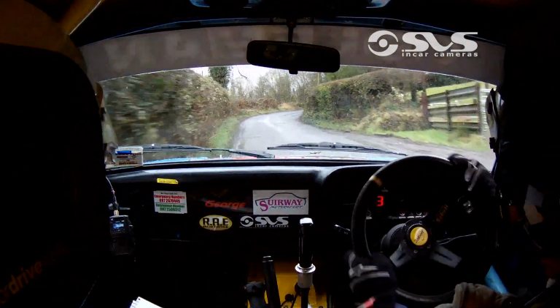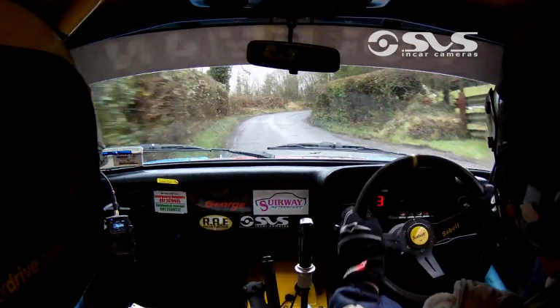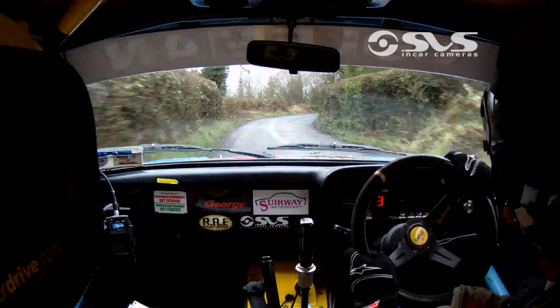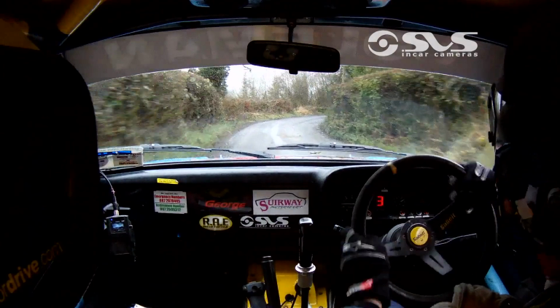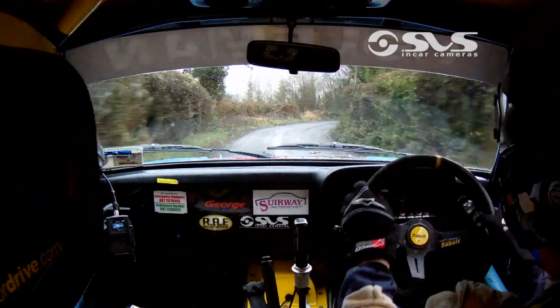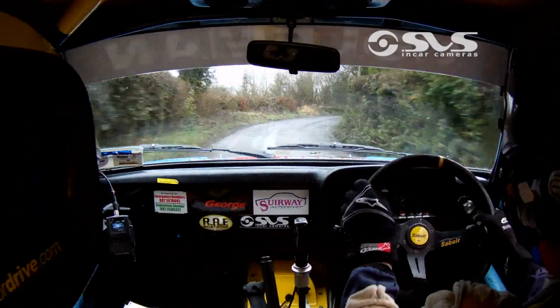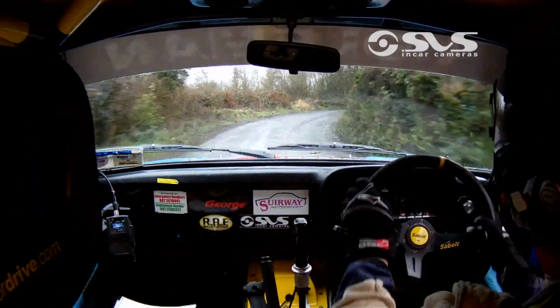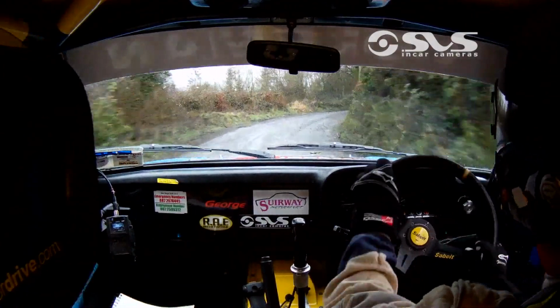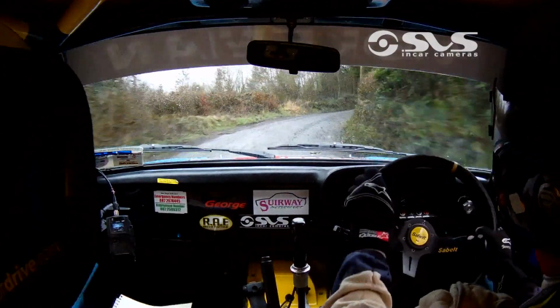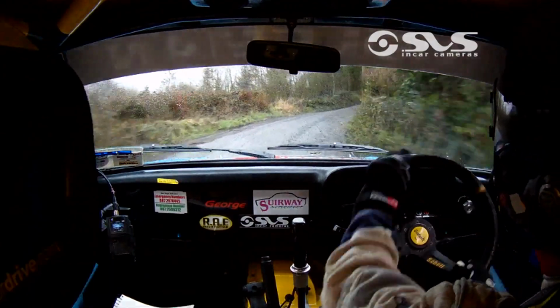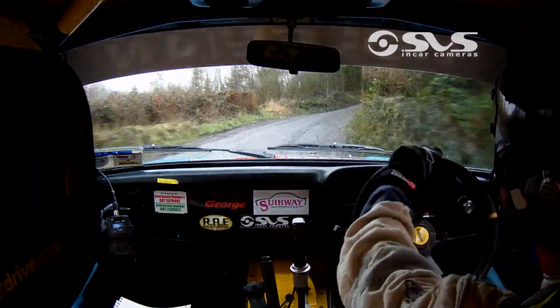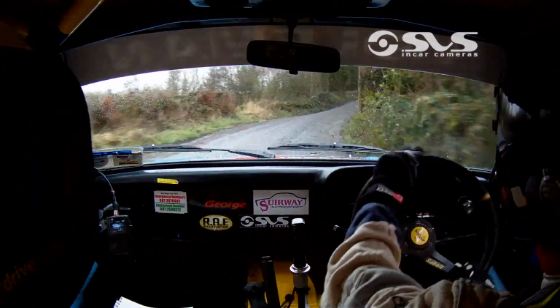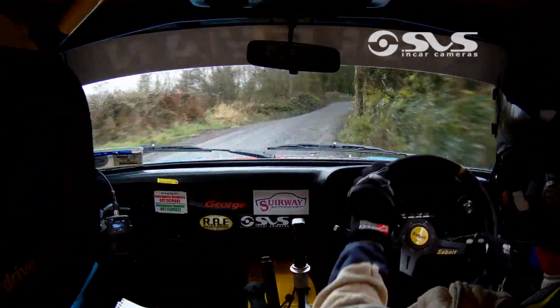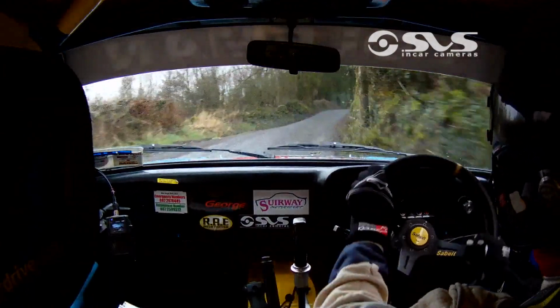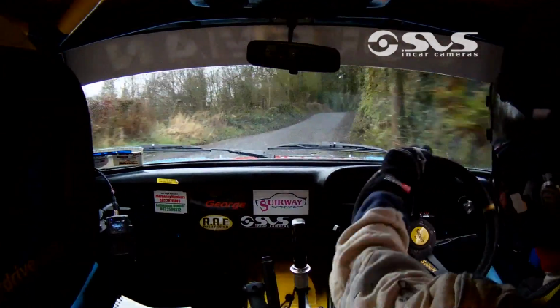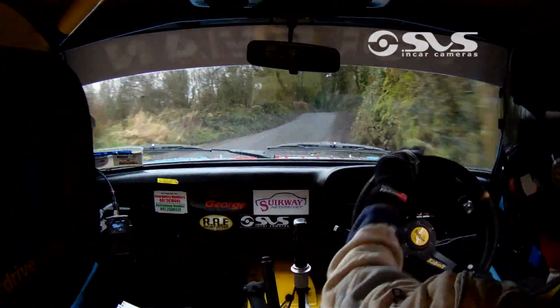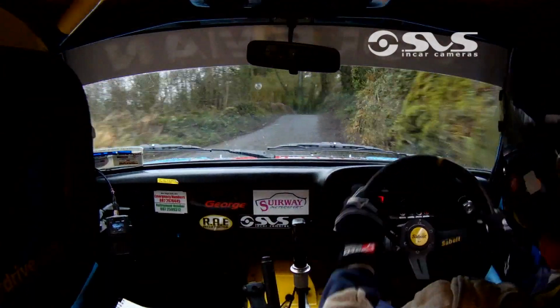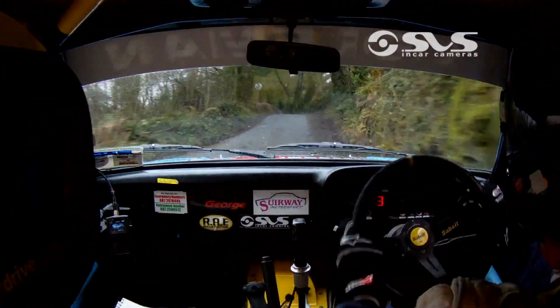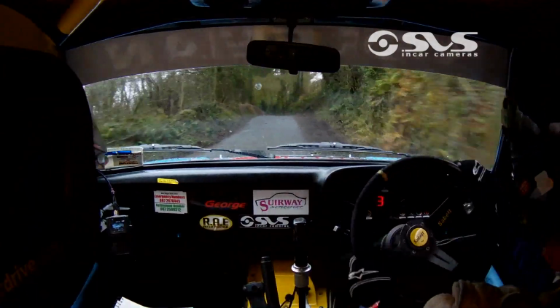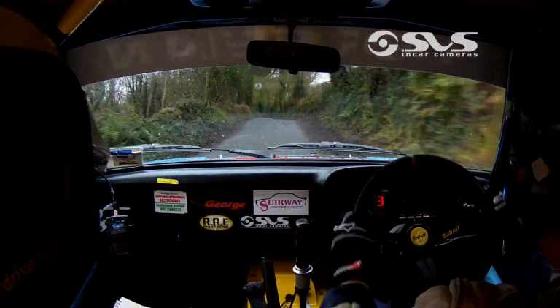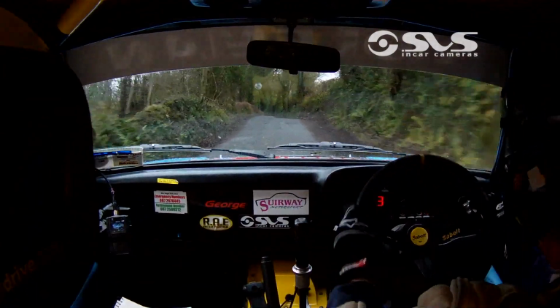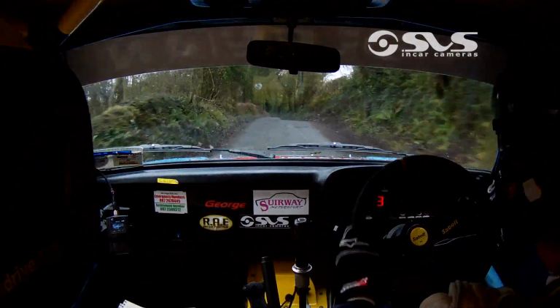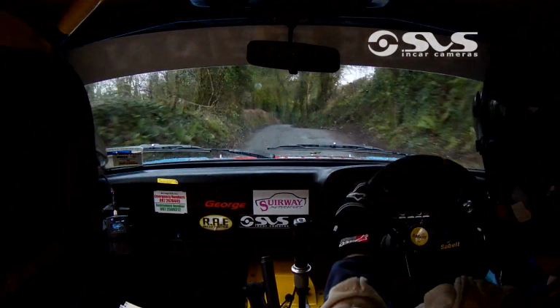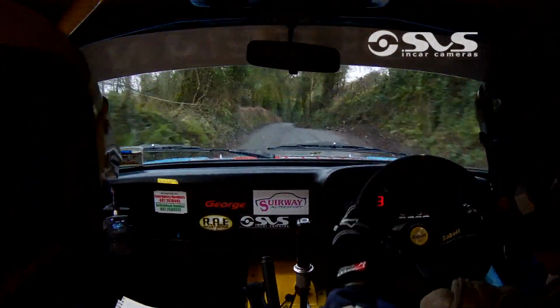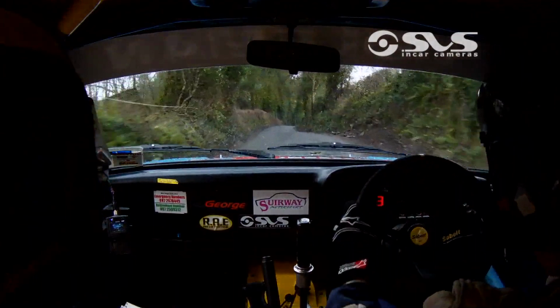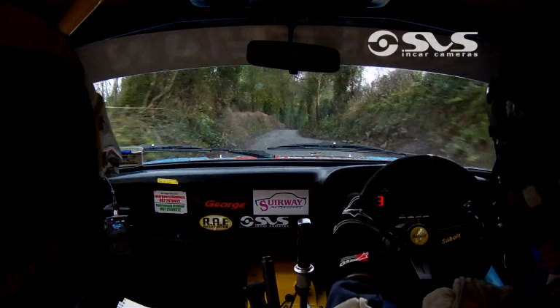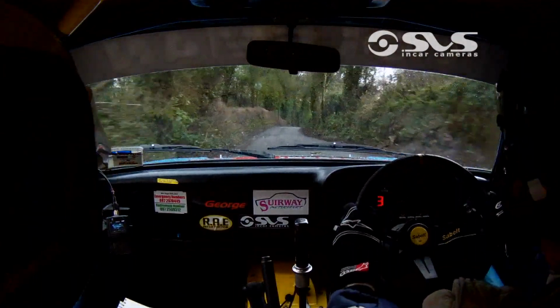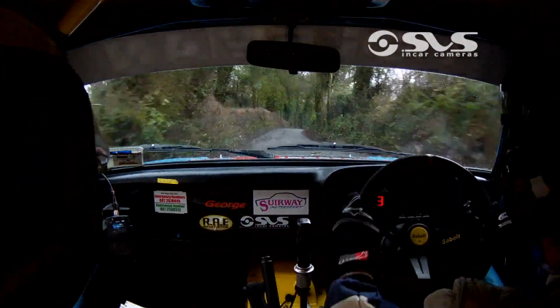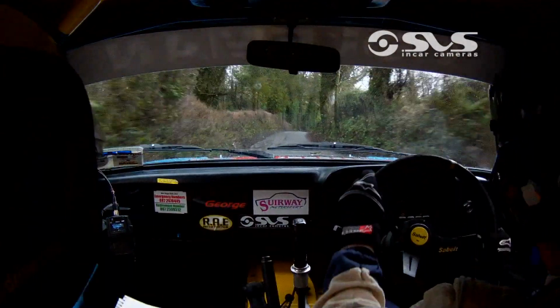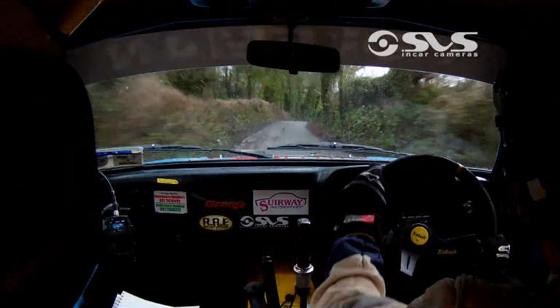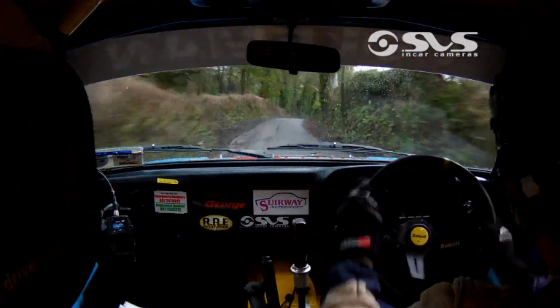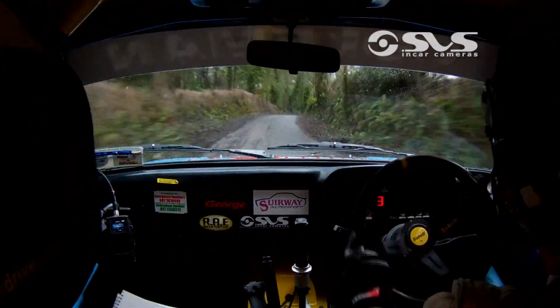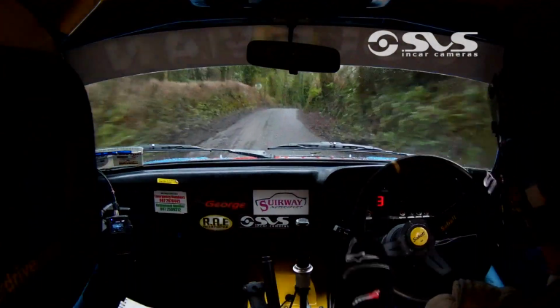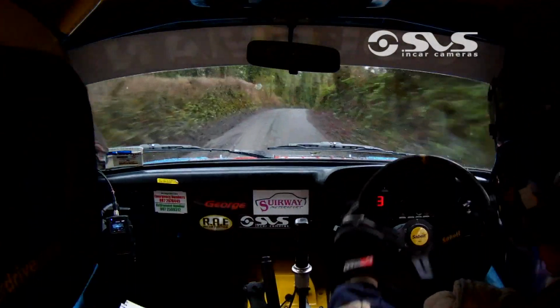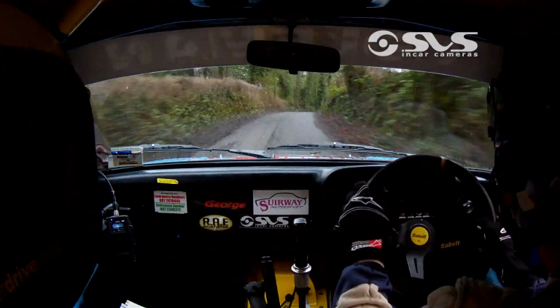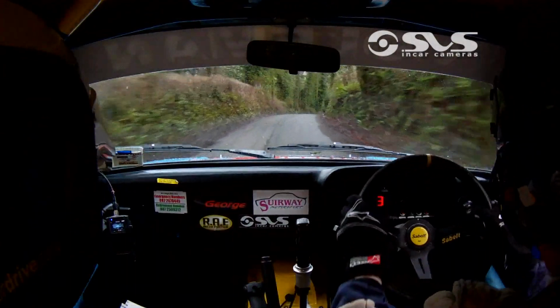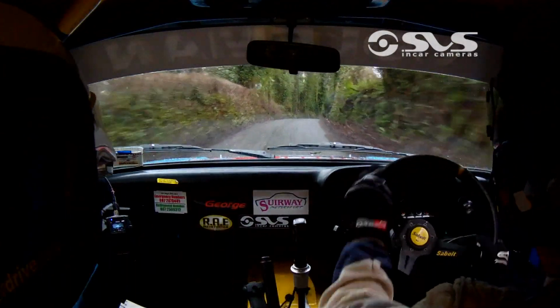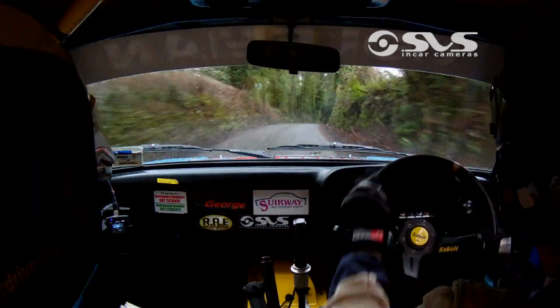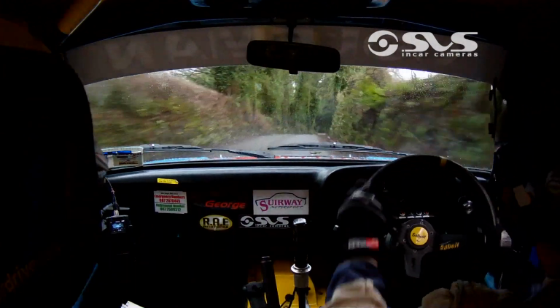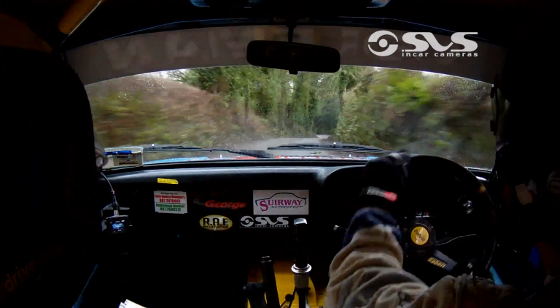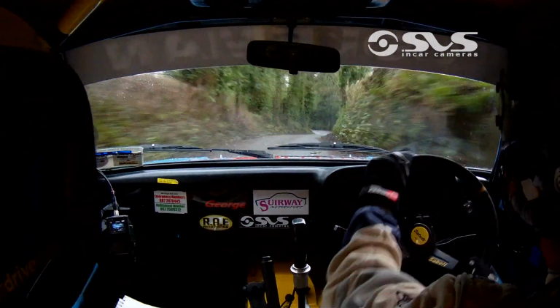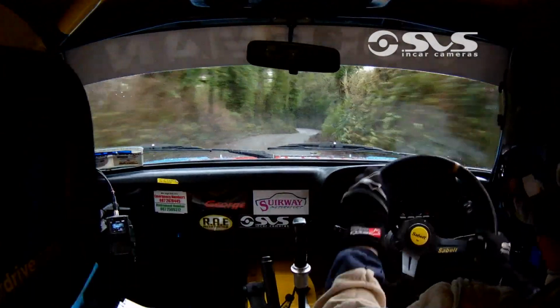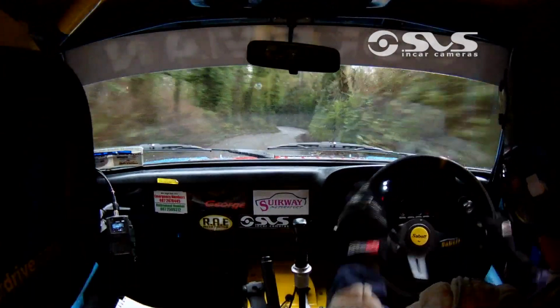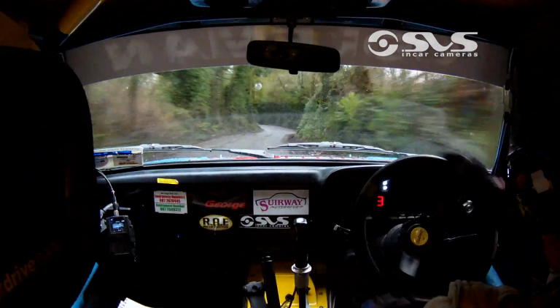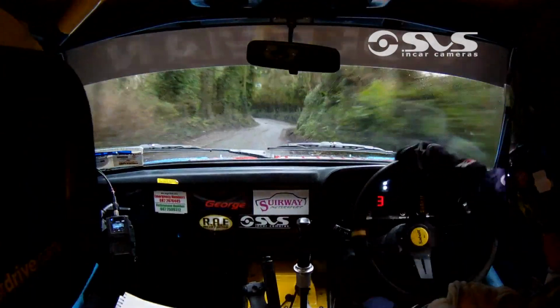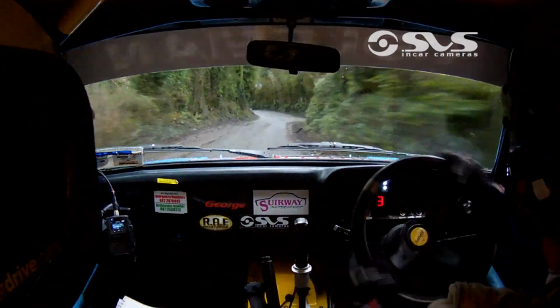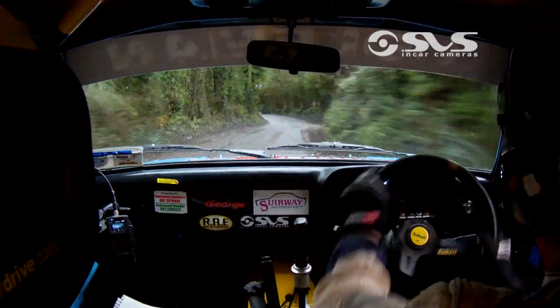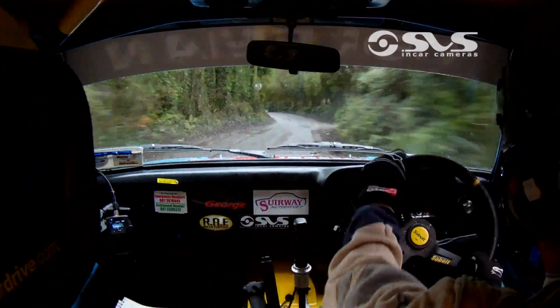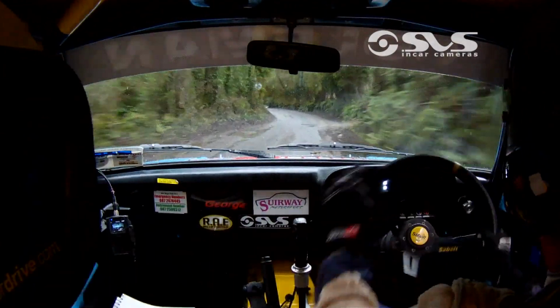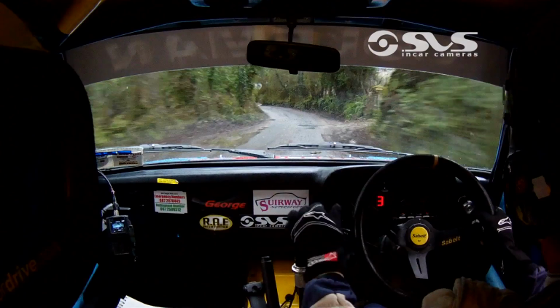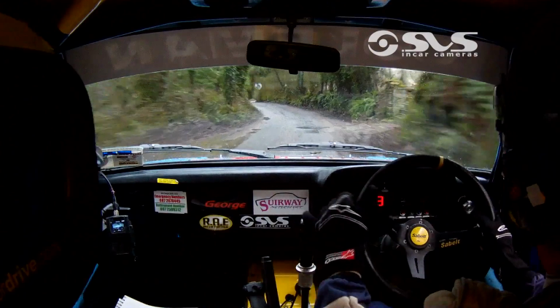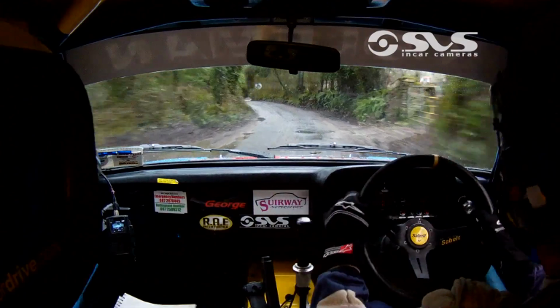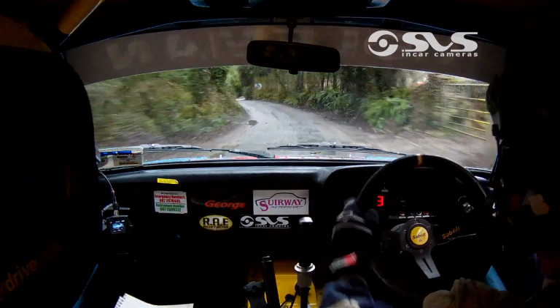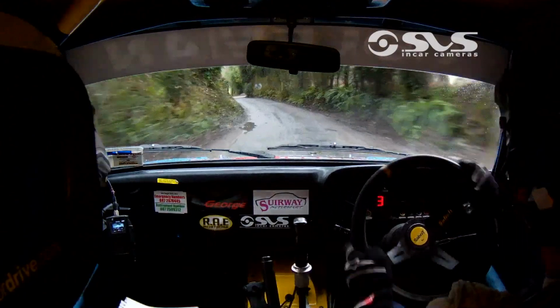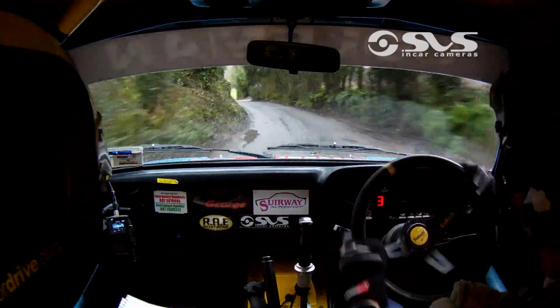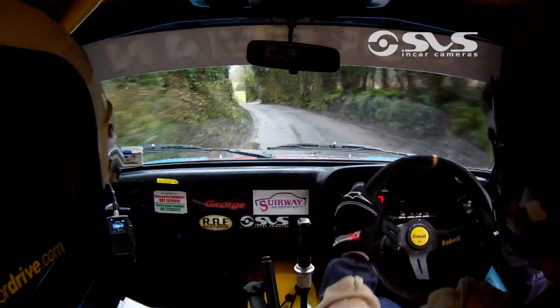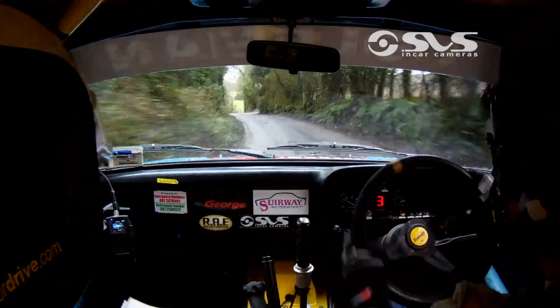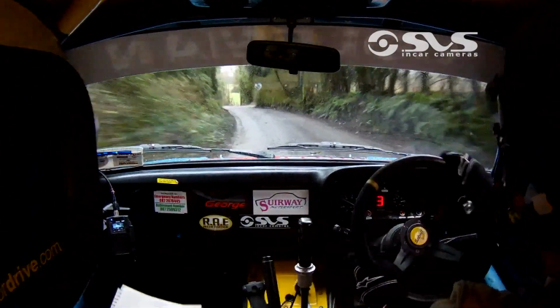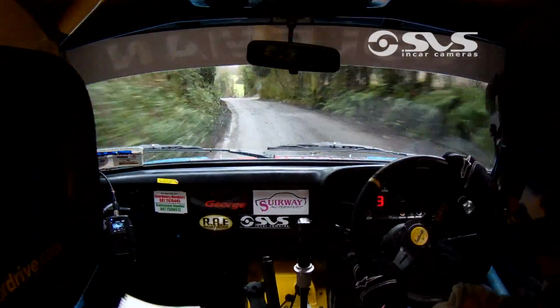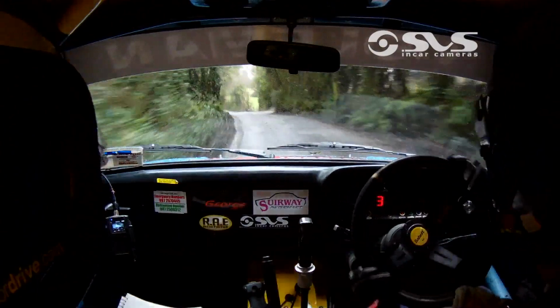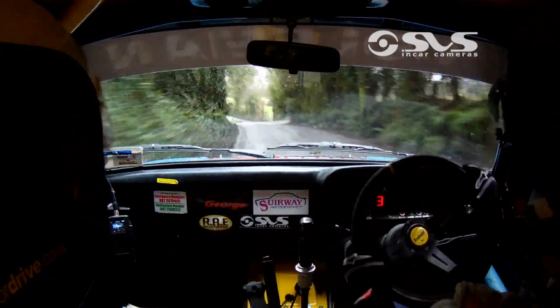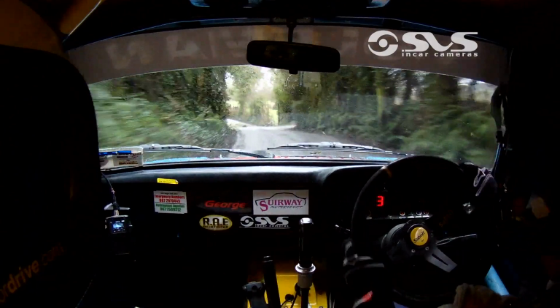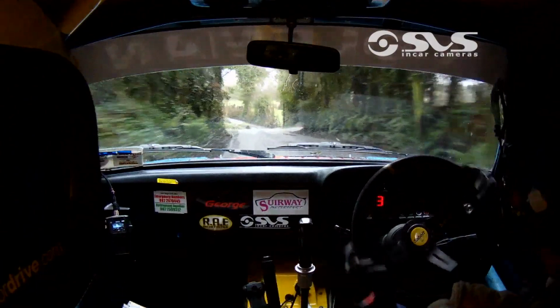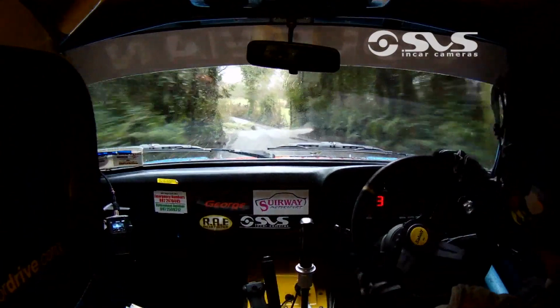Flat 1 right over crest, into watch, 1 left. Into crest and 3 left through dip water, 30.